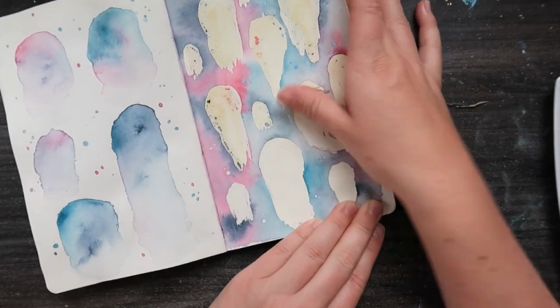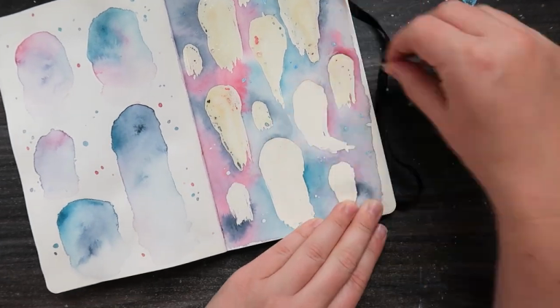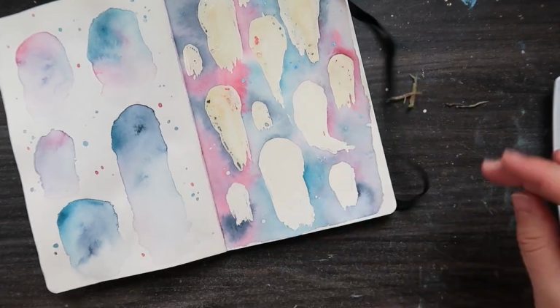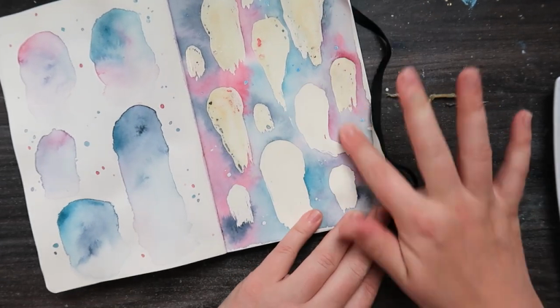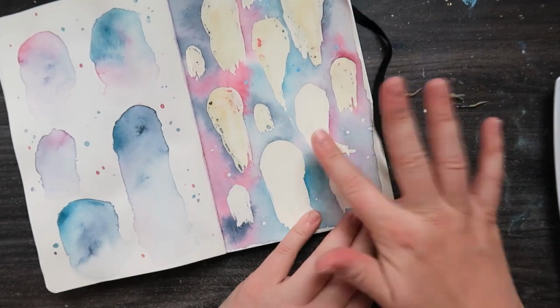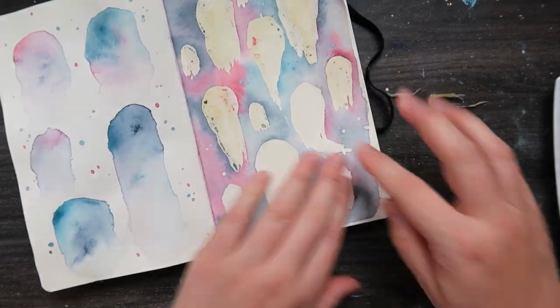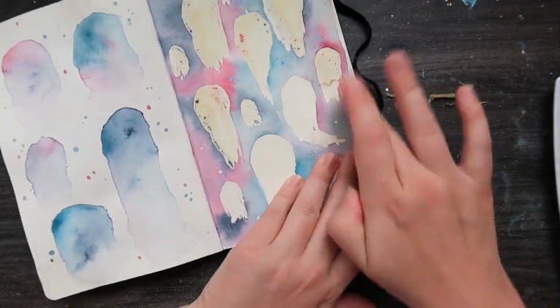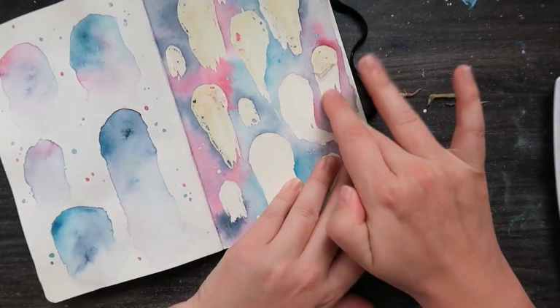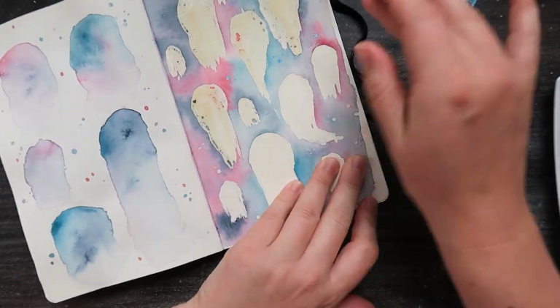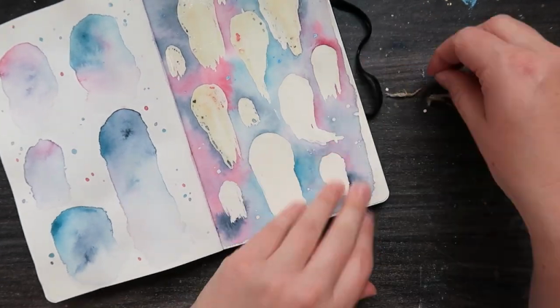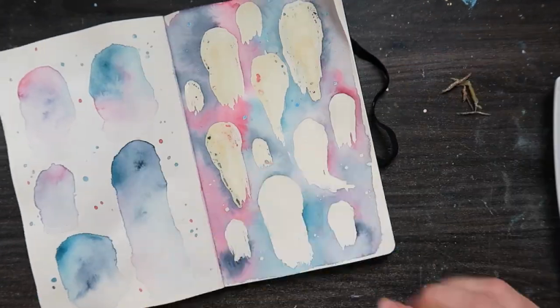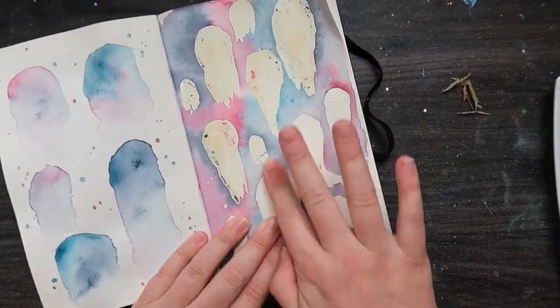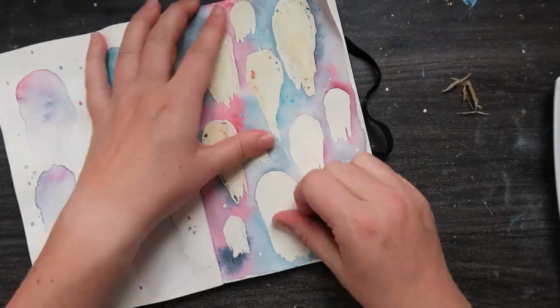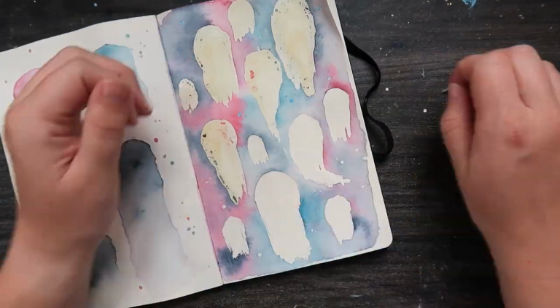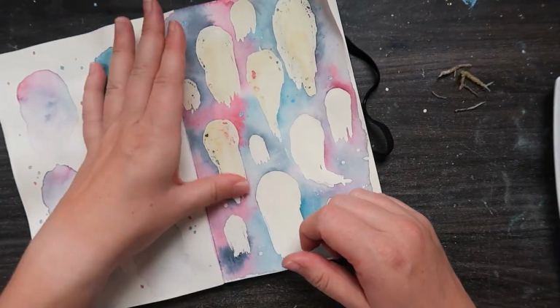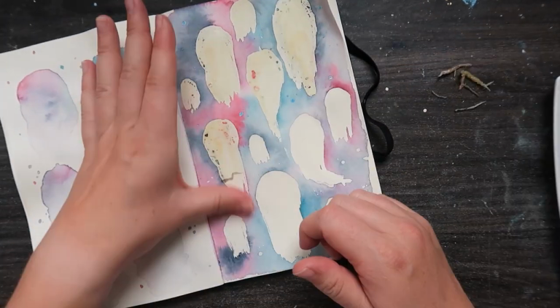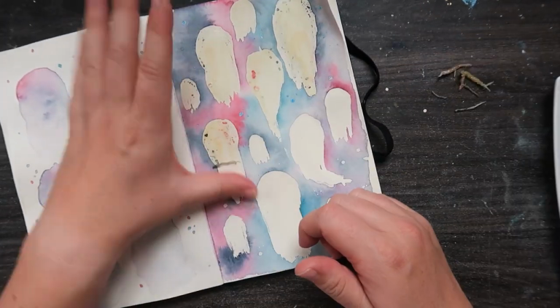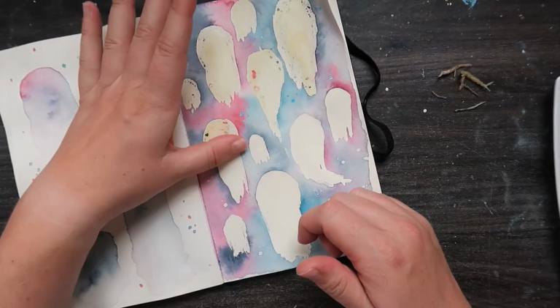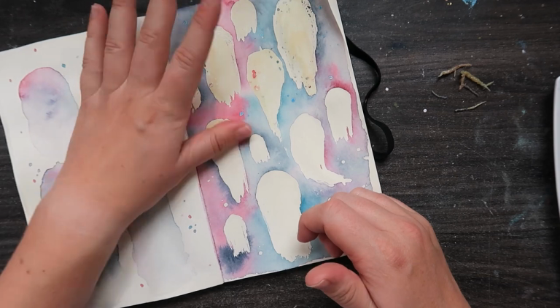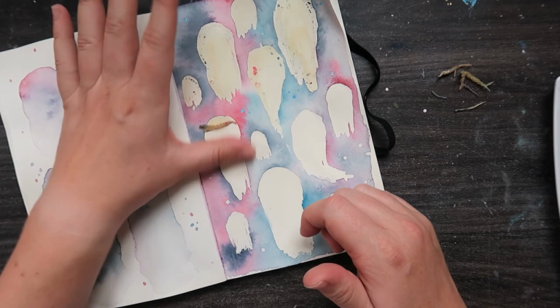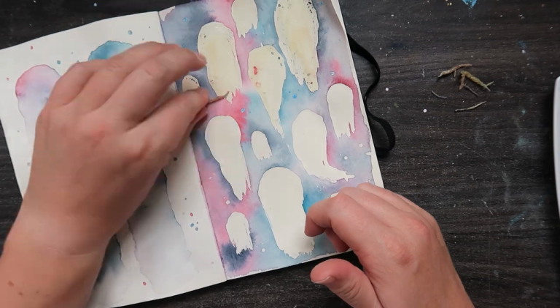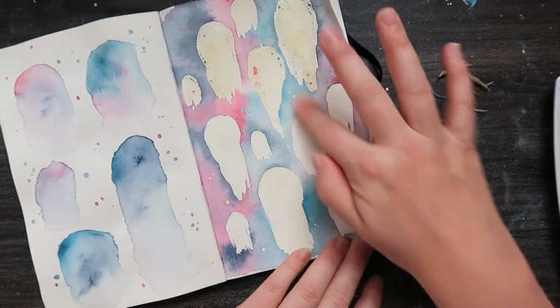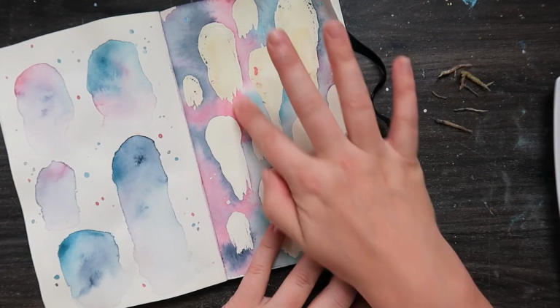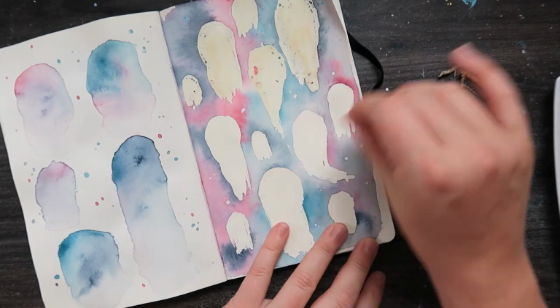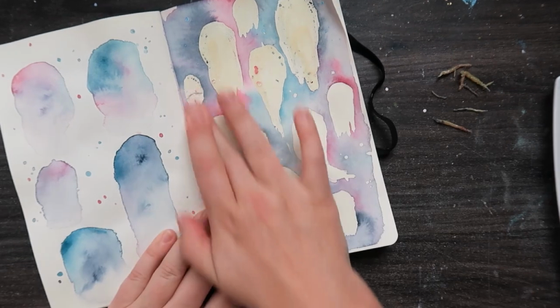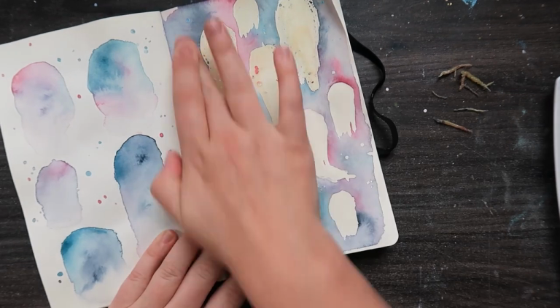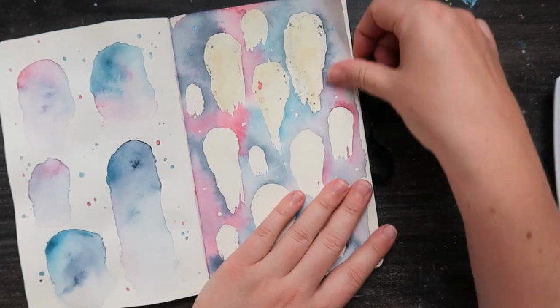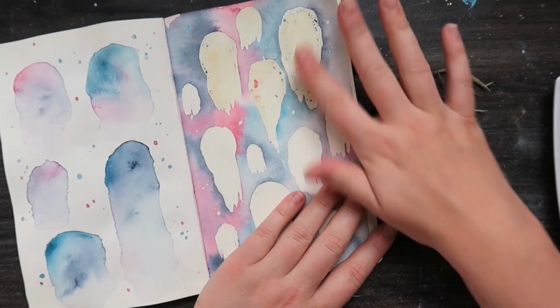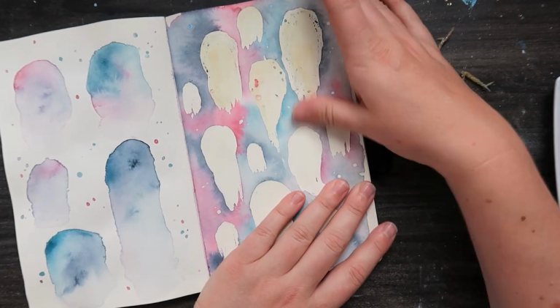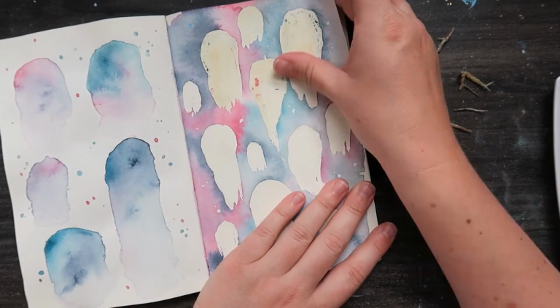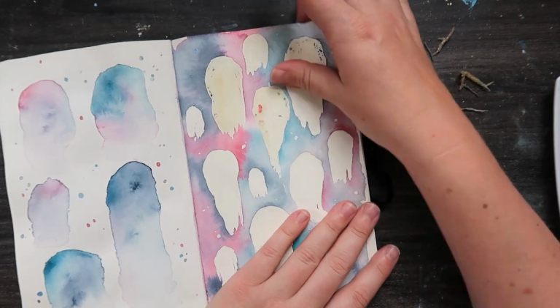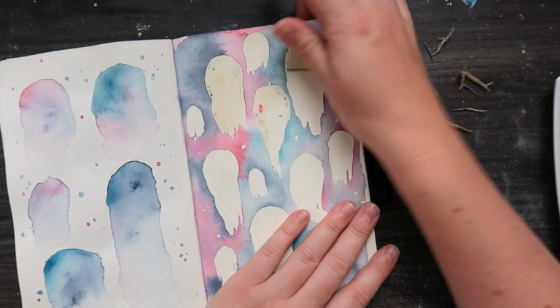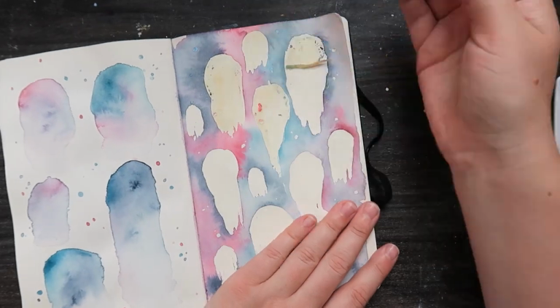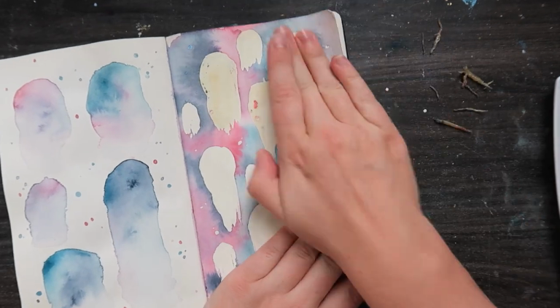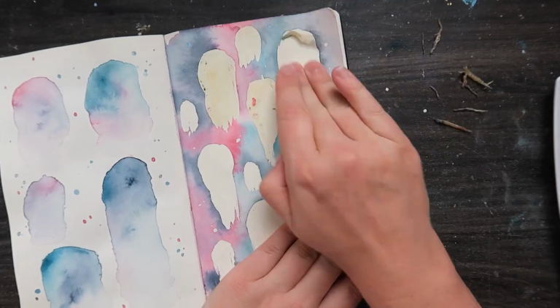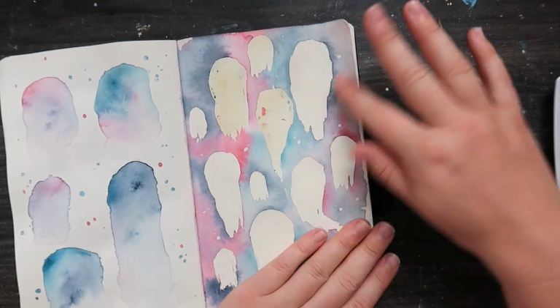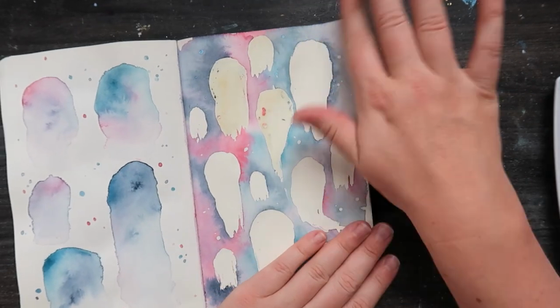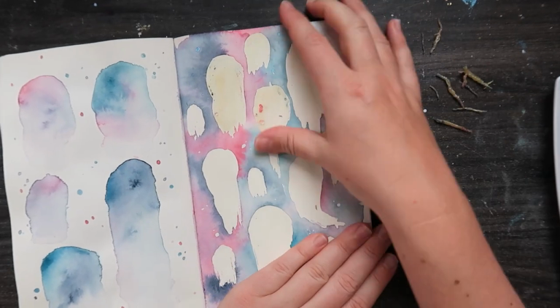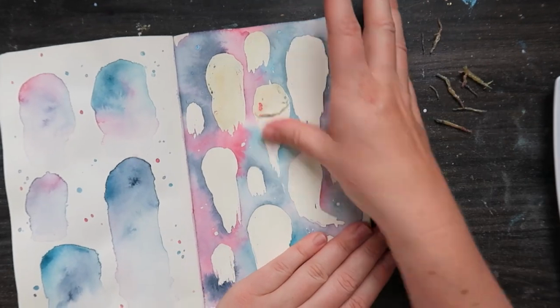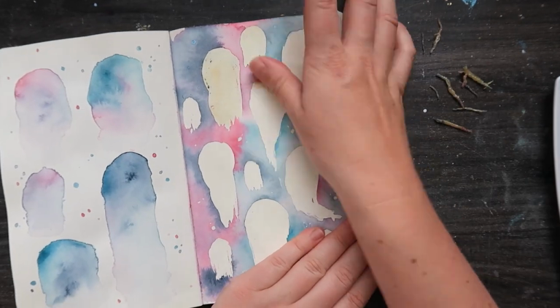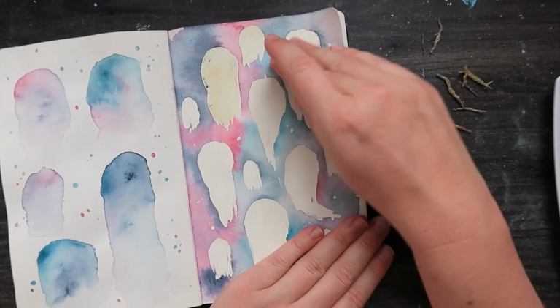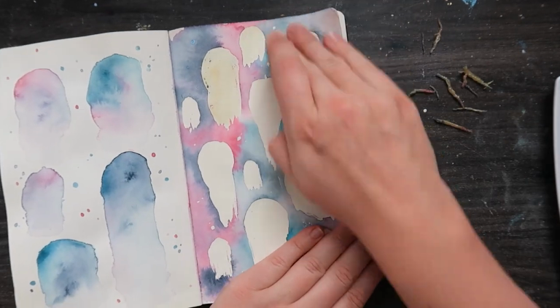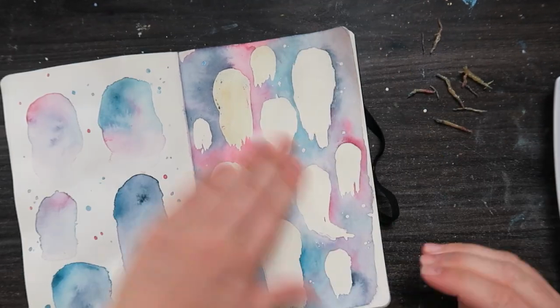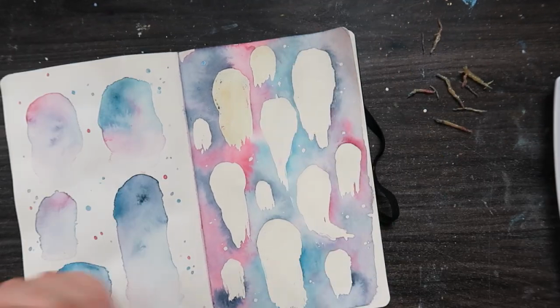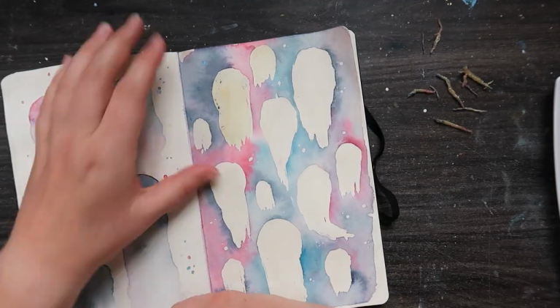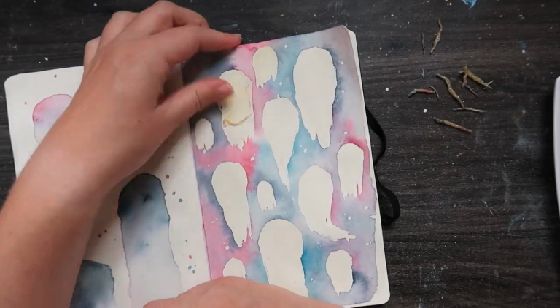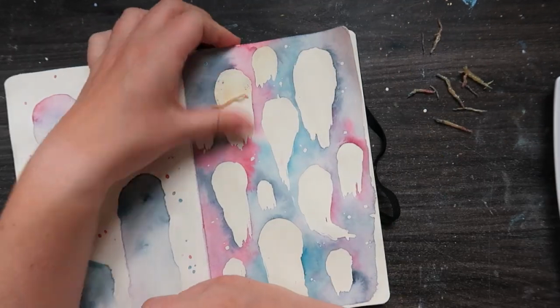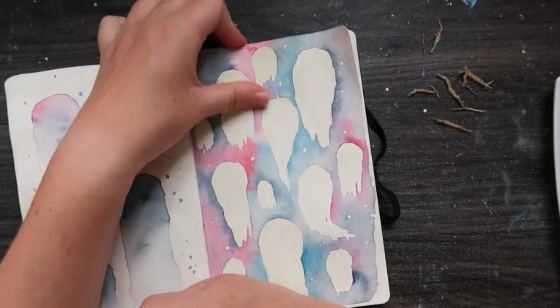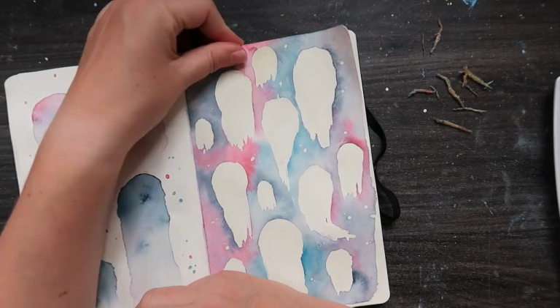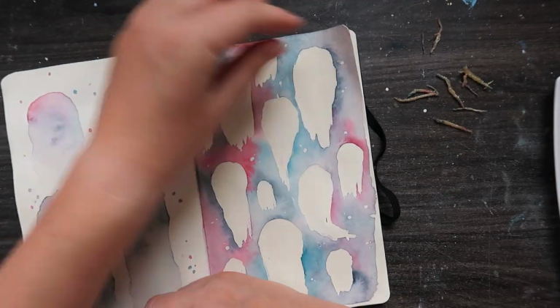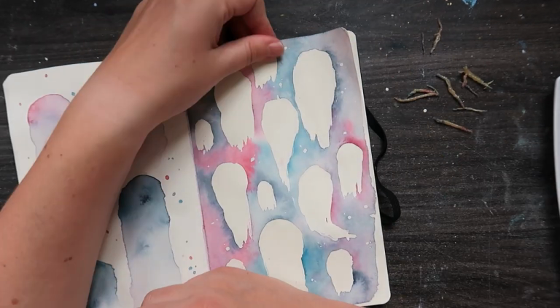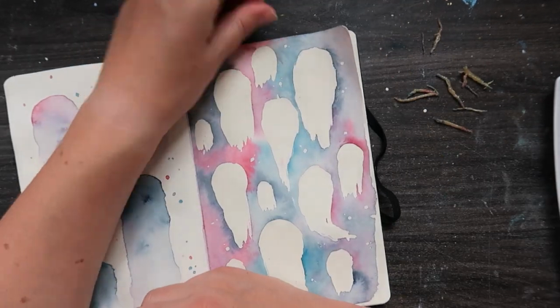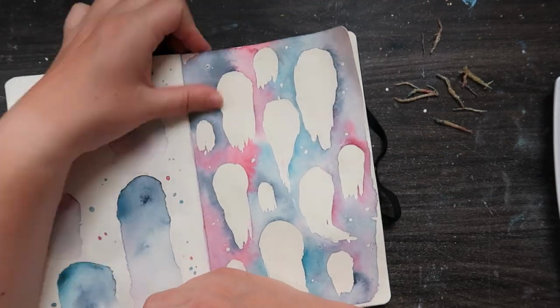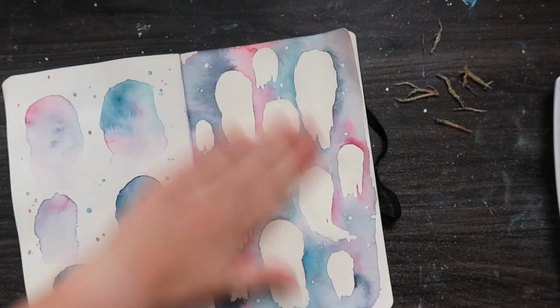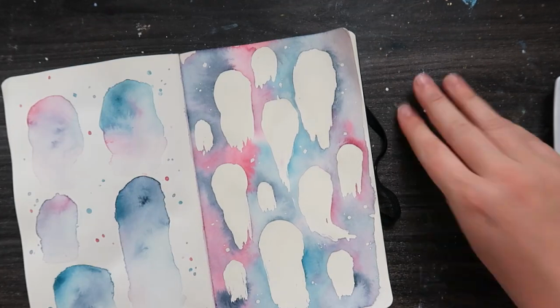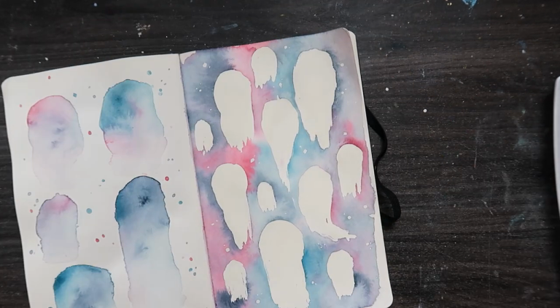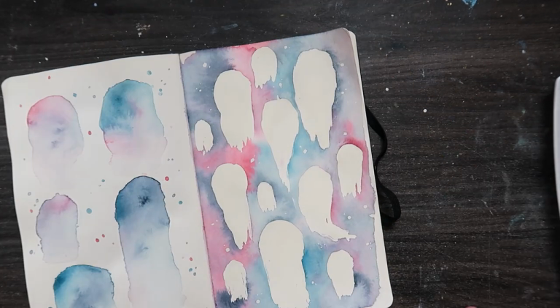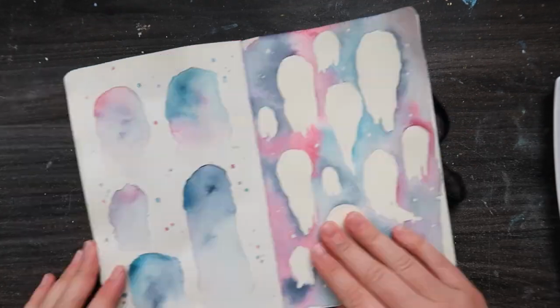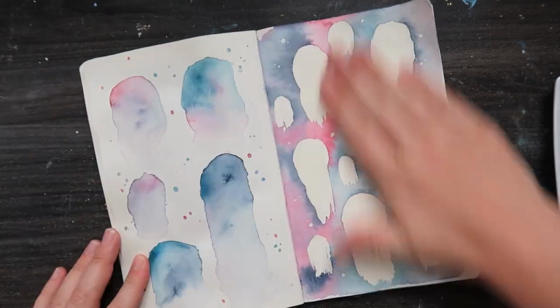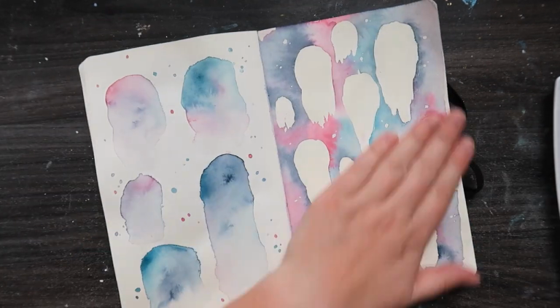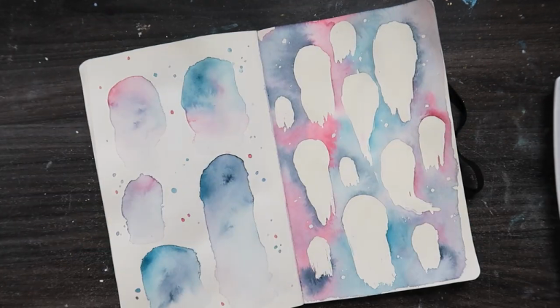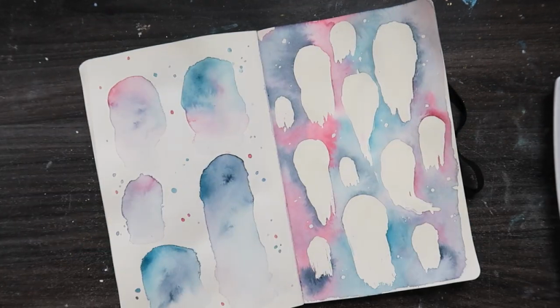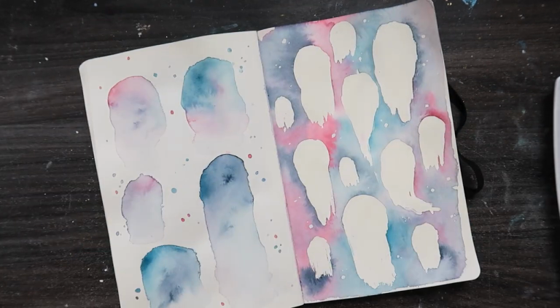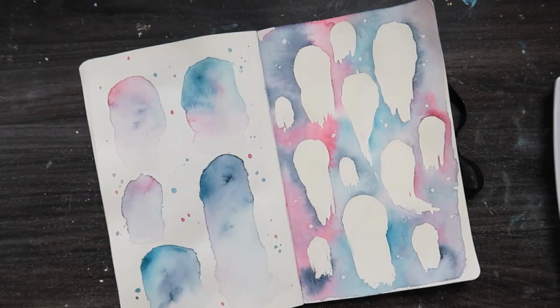Taking off this masking fluid is quite therapeutic to watch. It did come off in the end — I was so happy about that because I was worried it was going to stick.